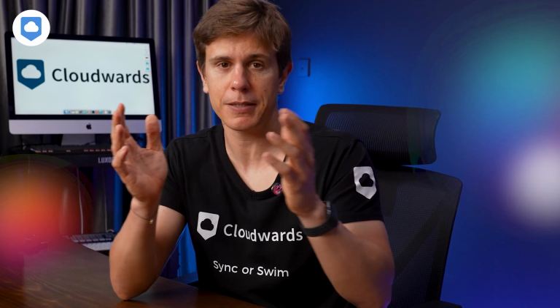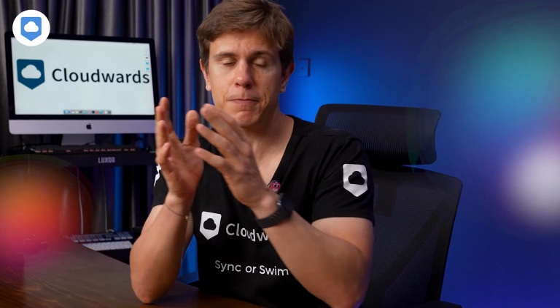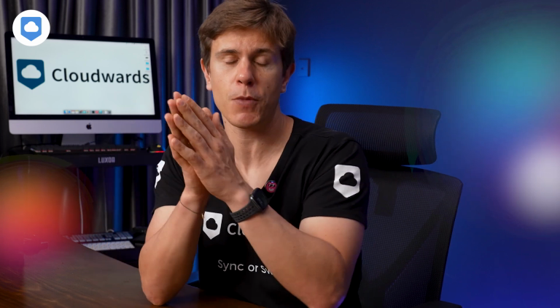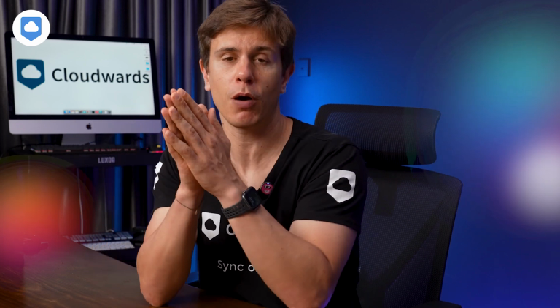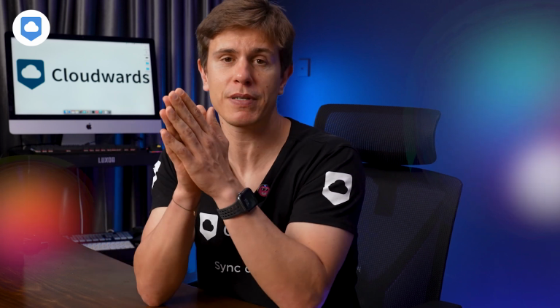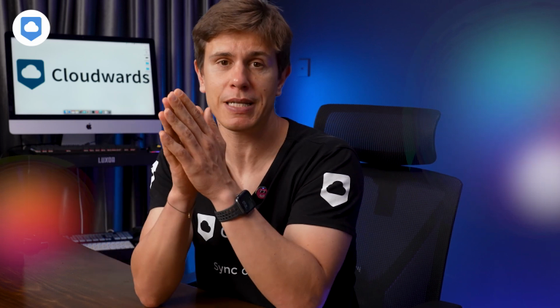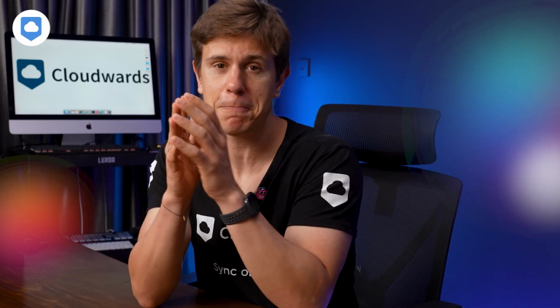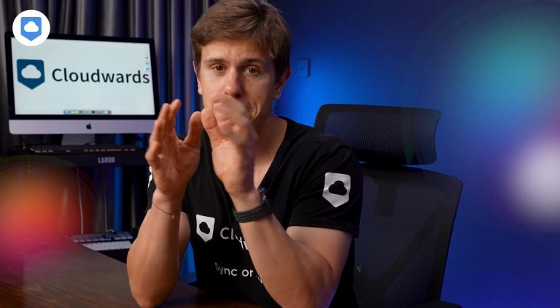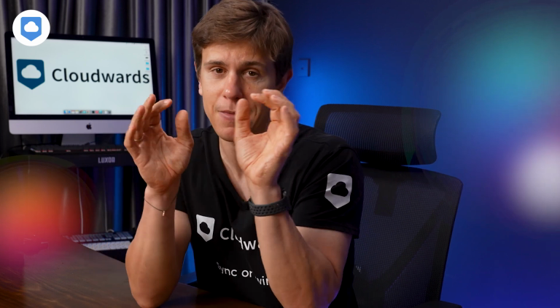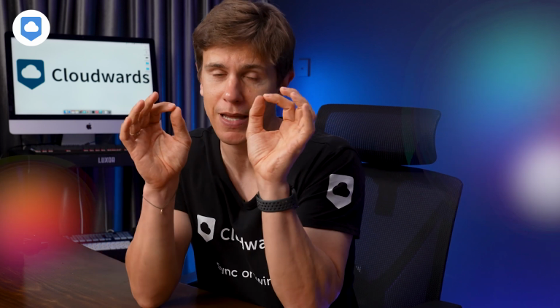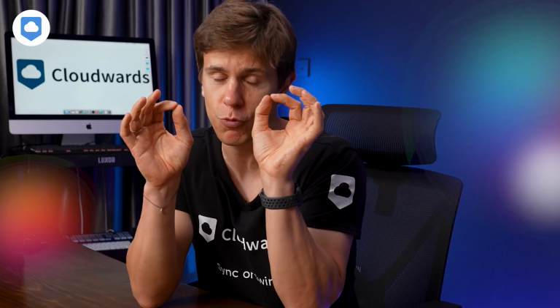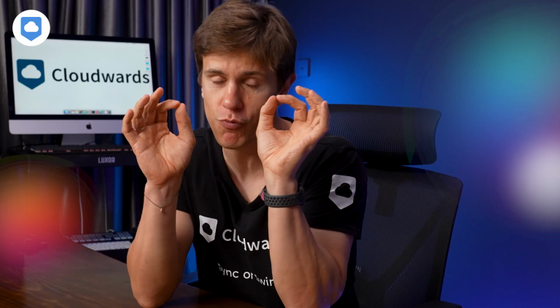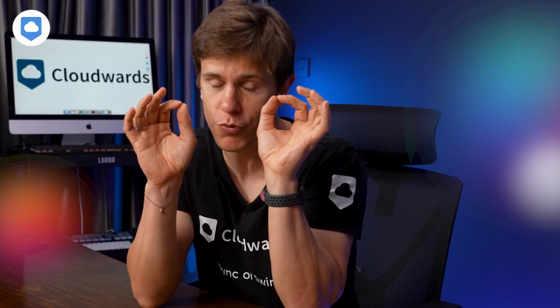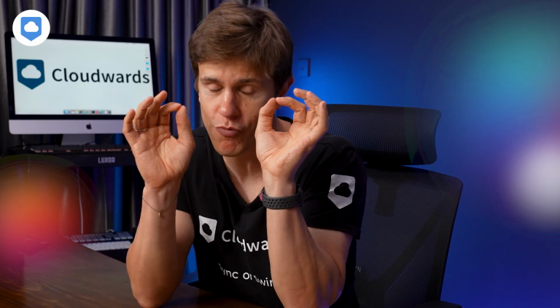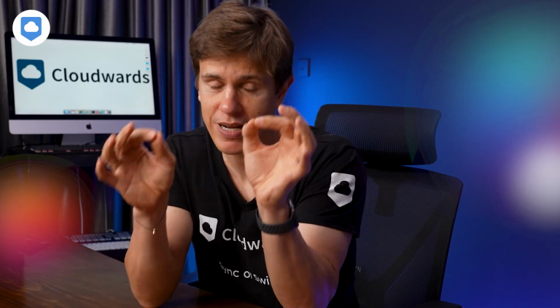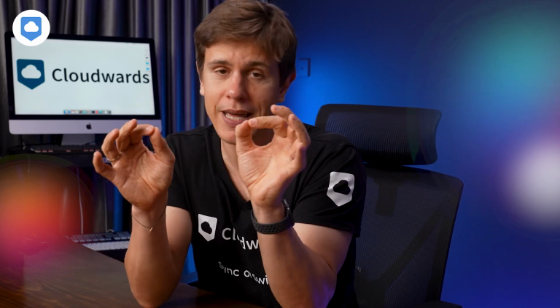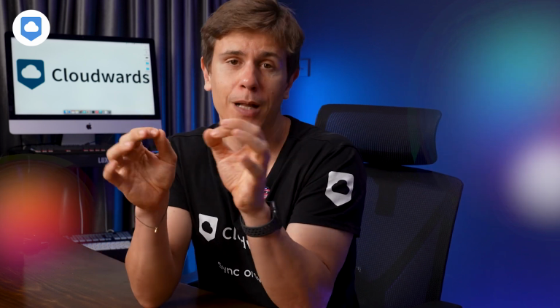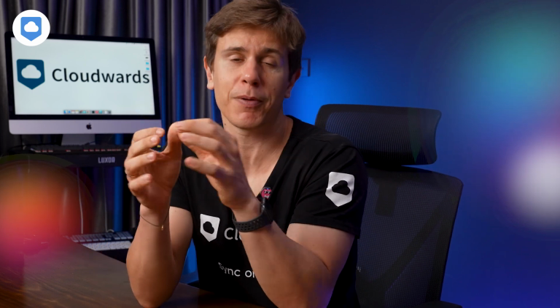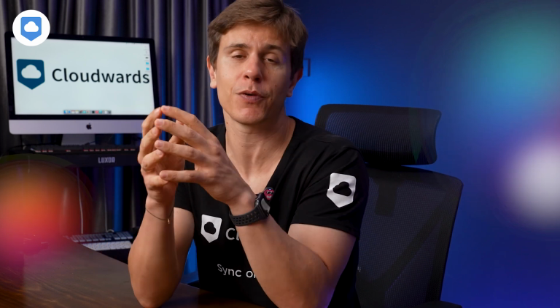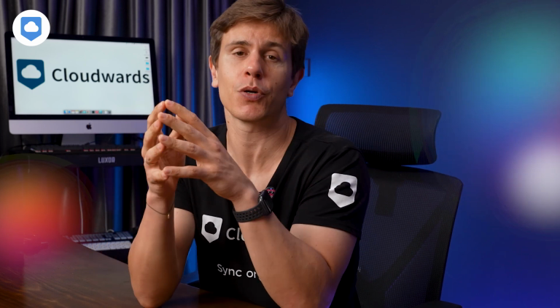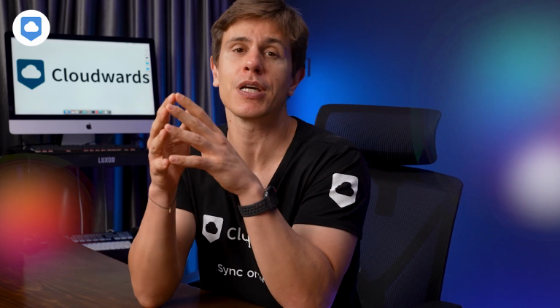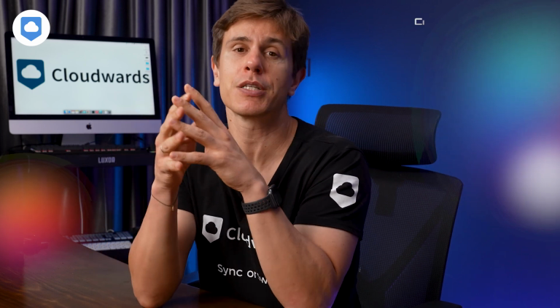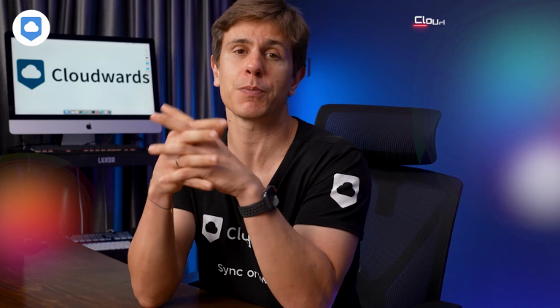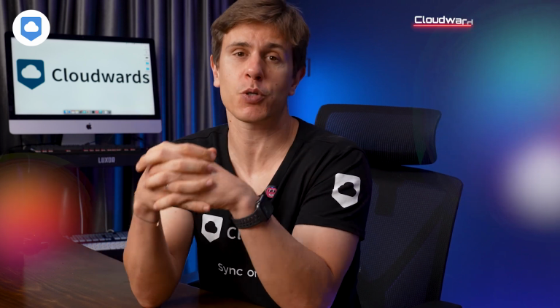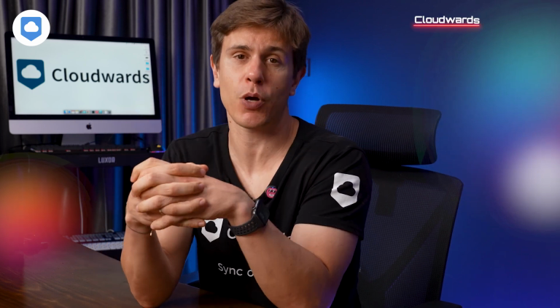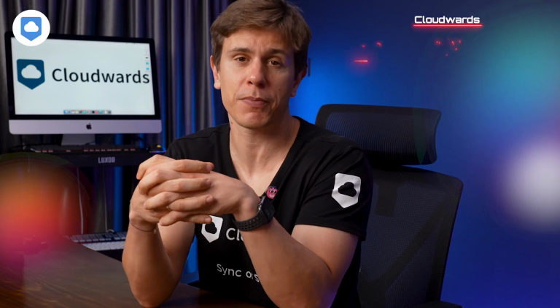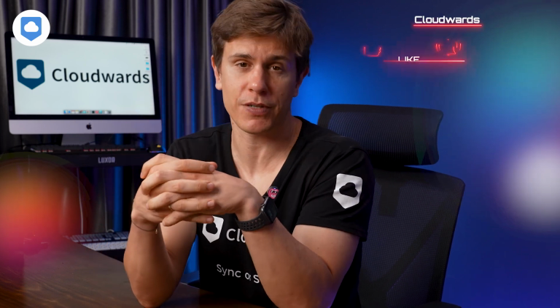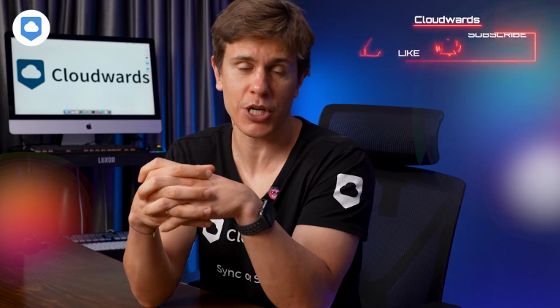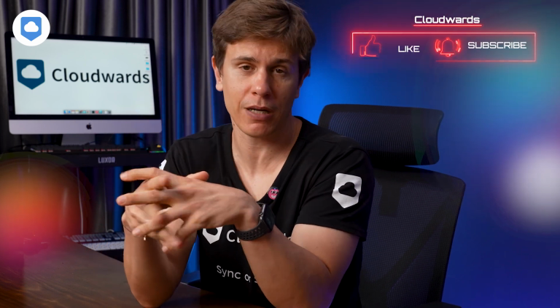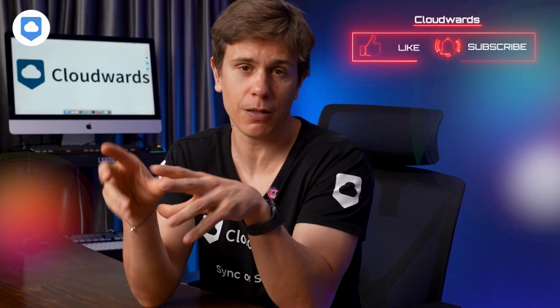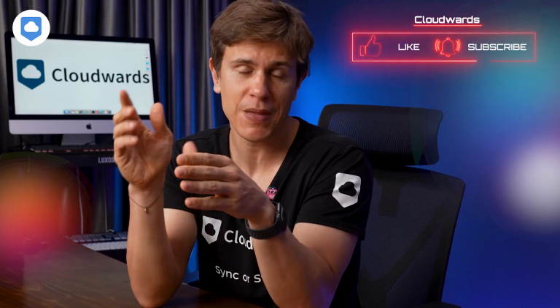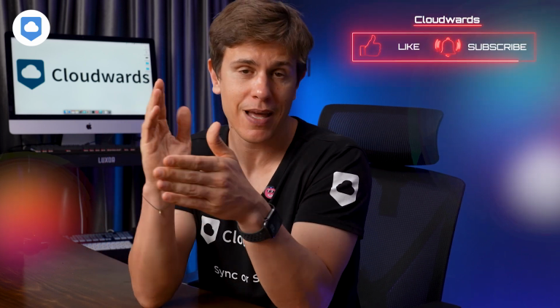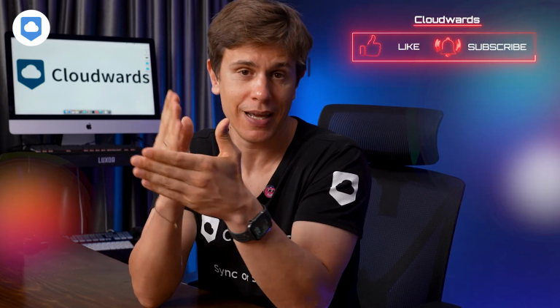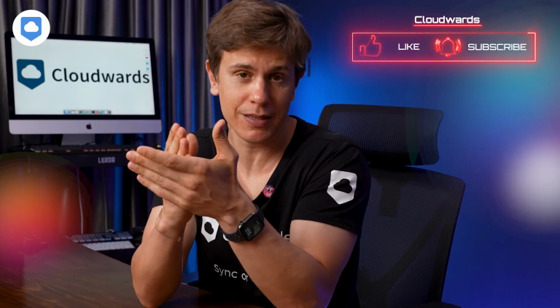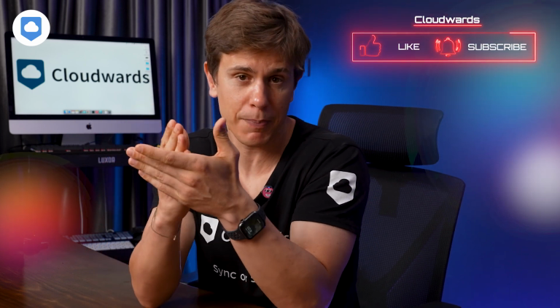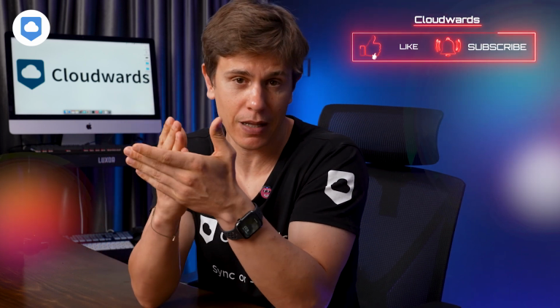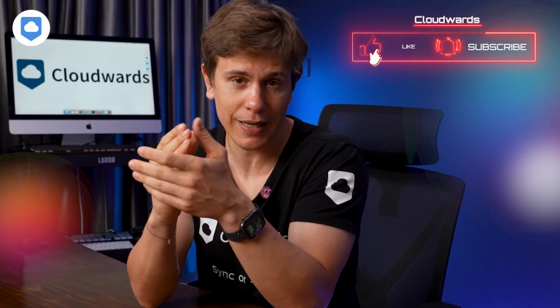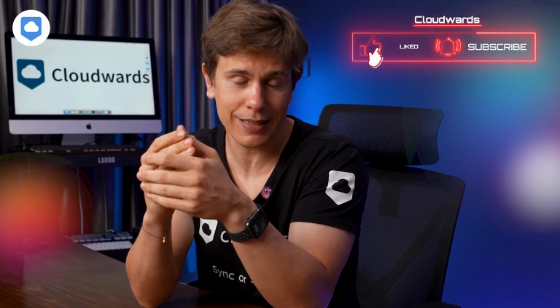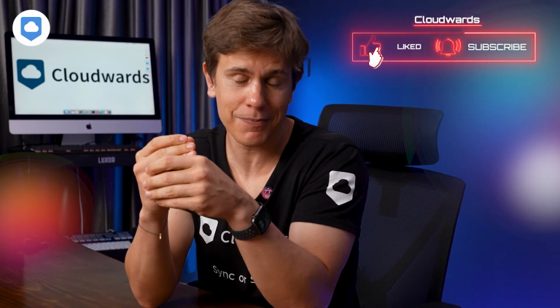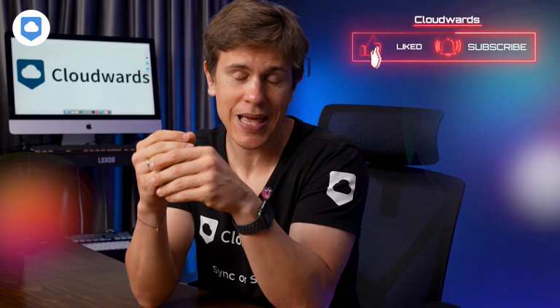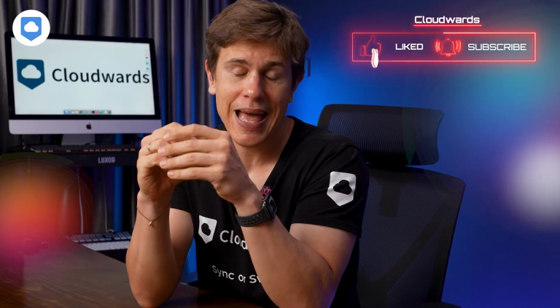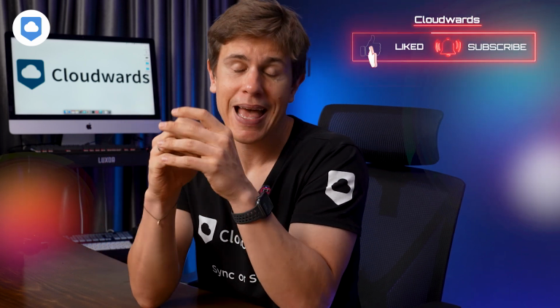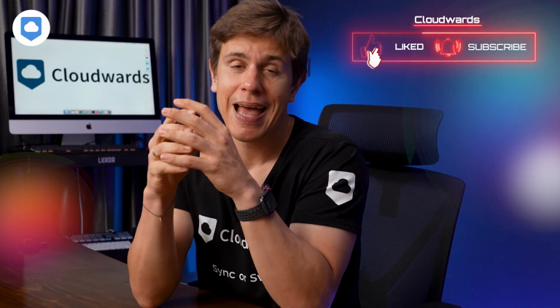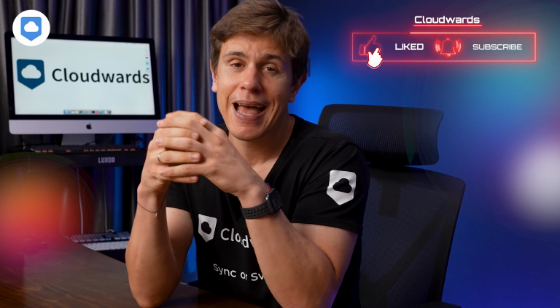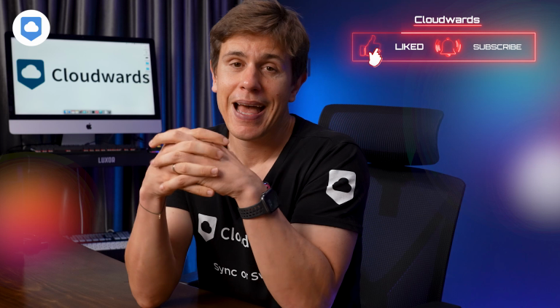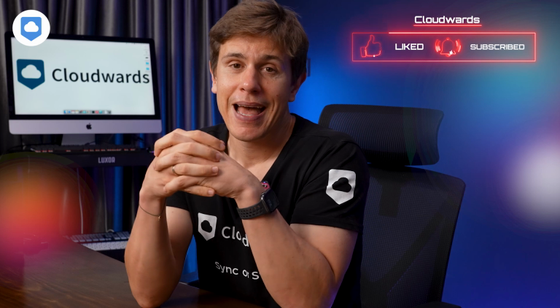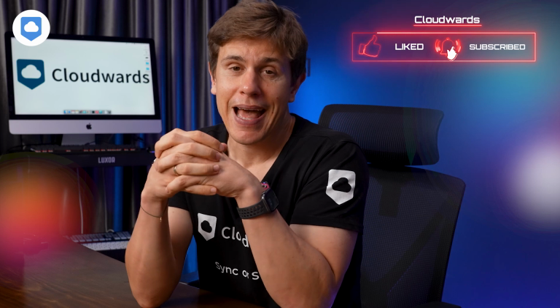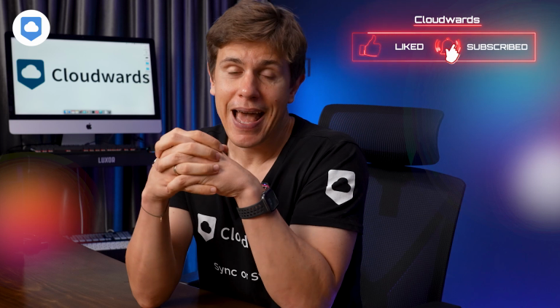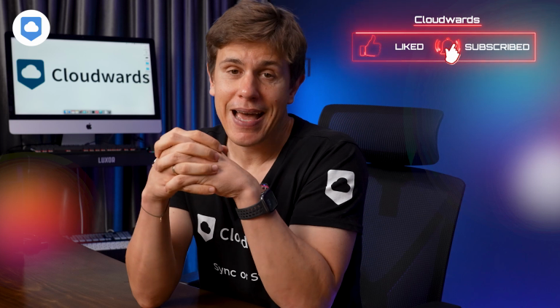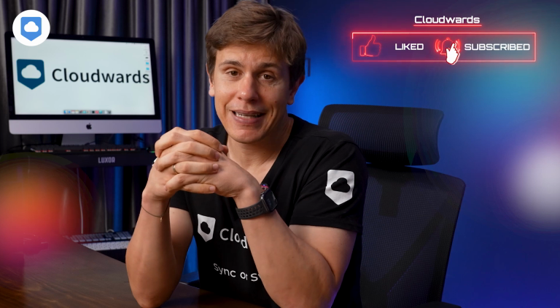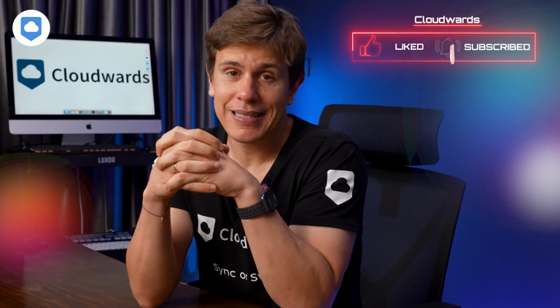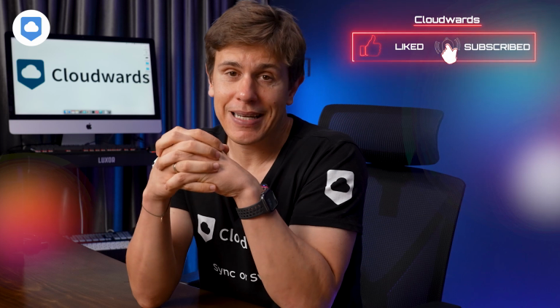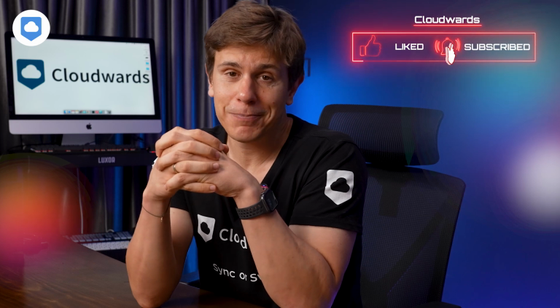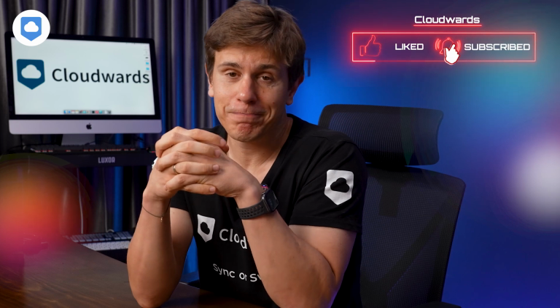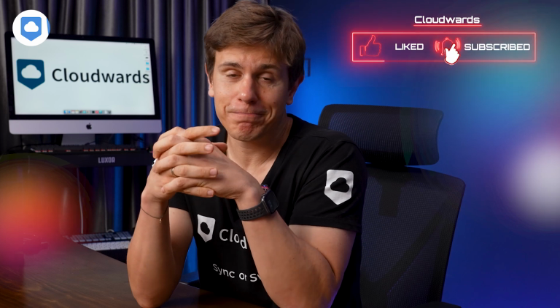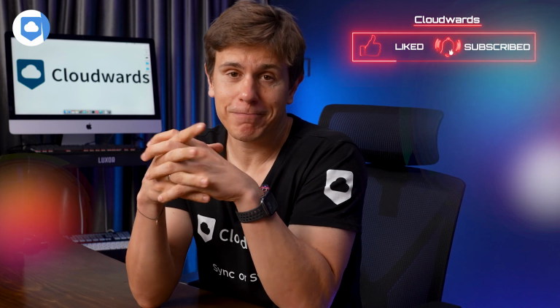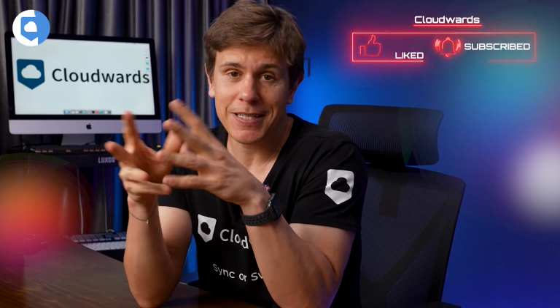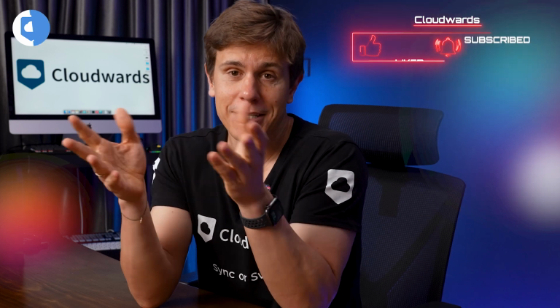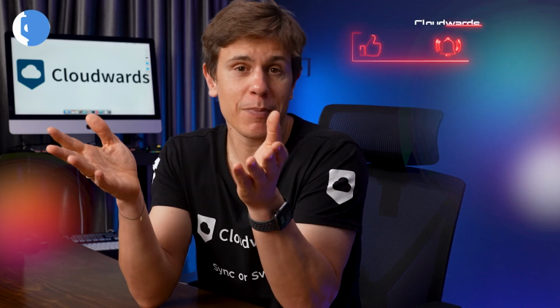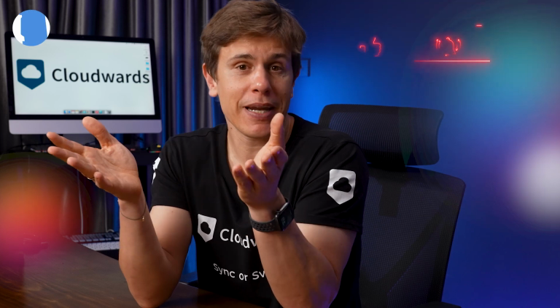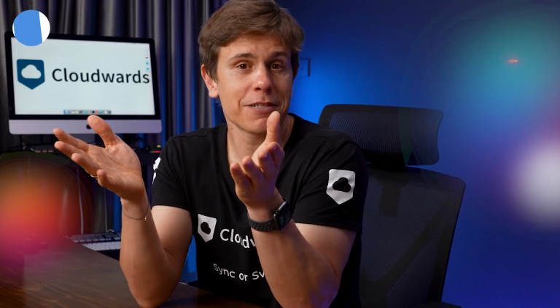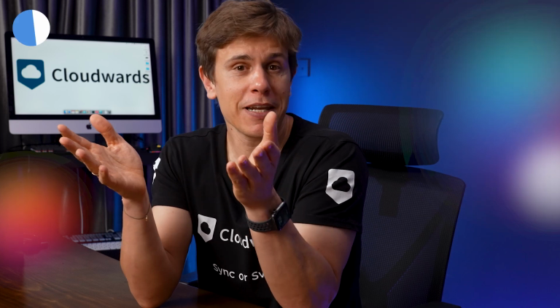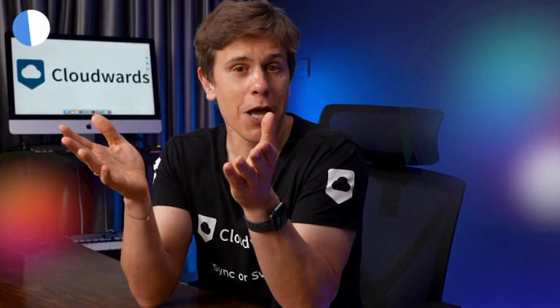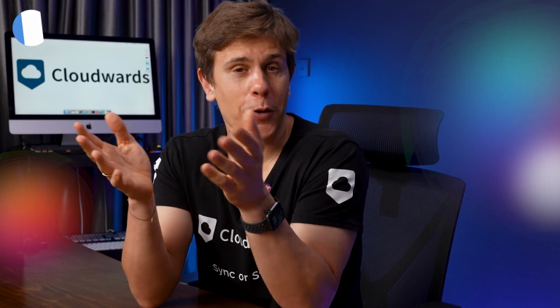And obviously, it would really help if you could subscribe to the channel, hit the bell icon, and I'll see you in my next video.